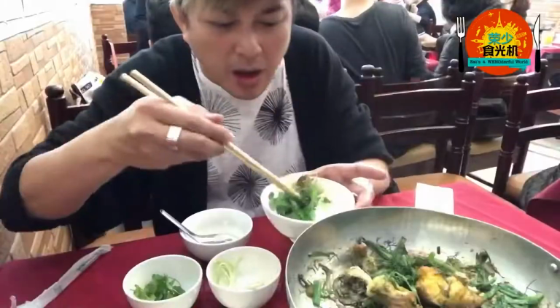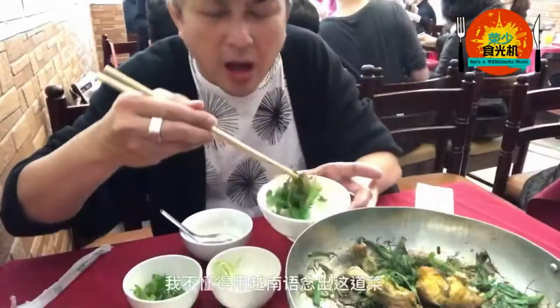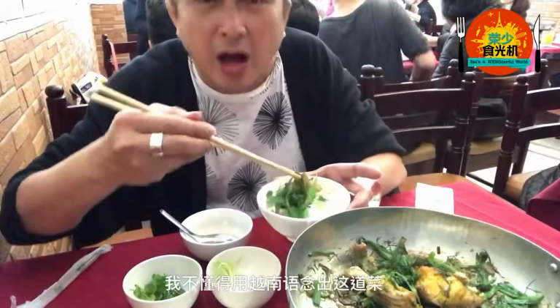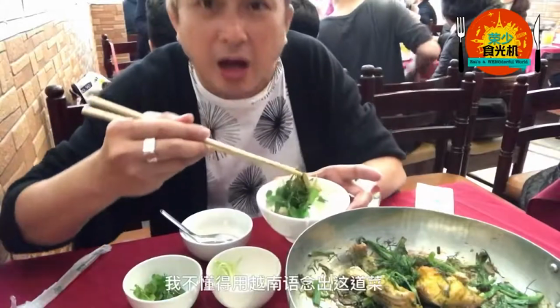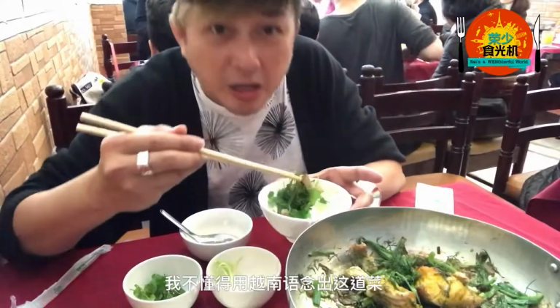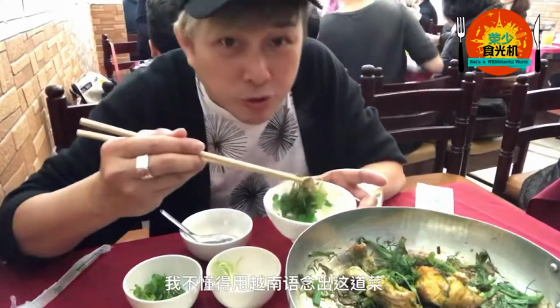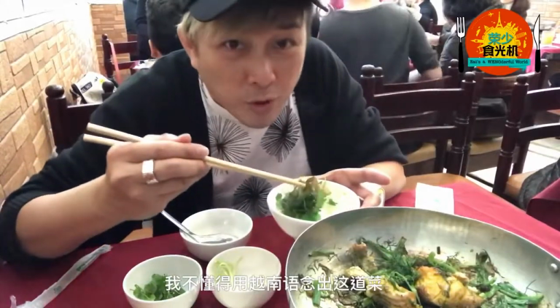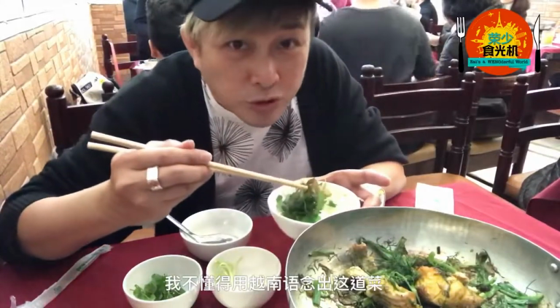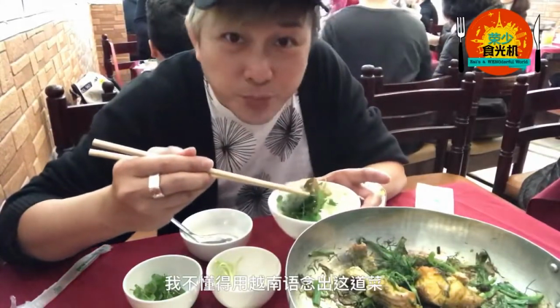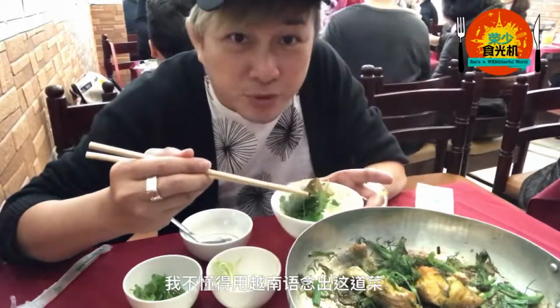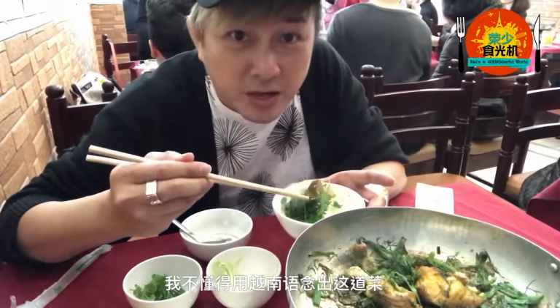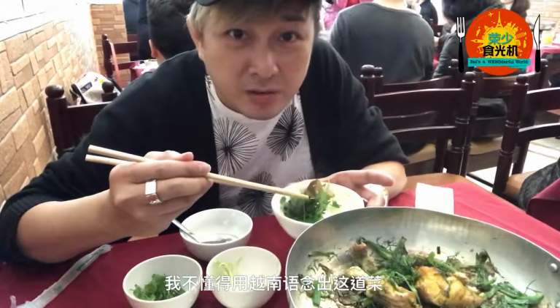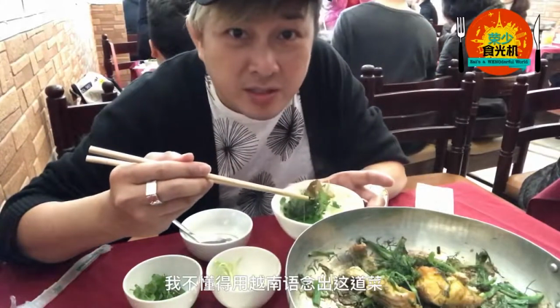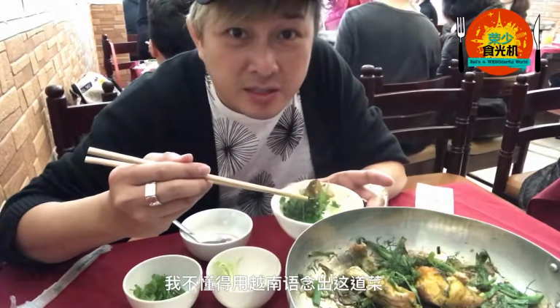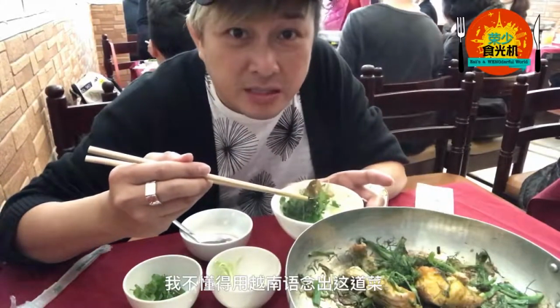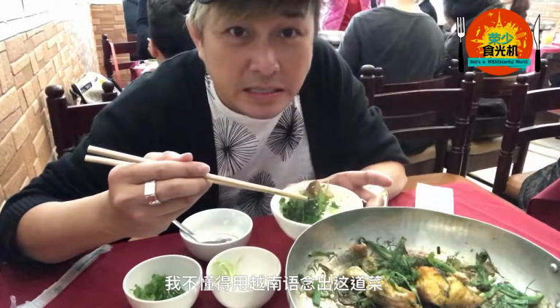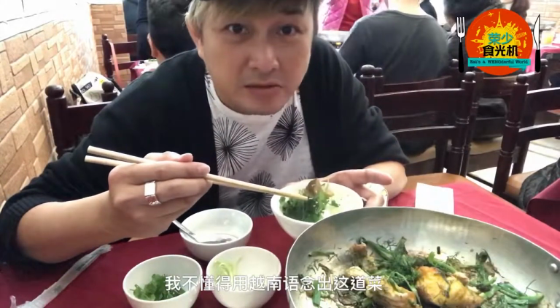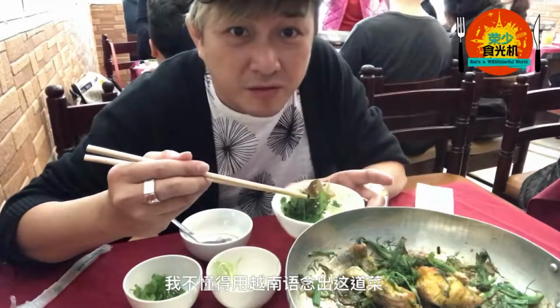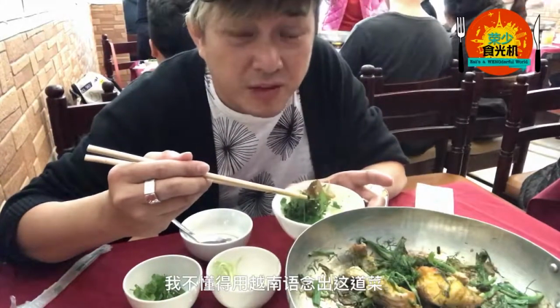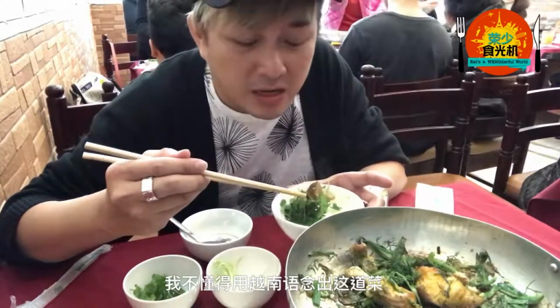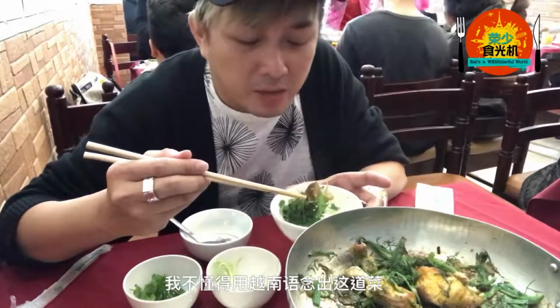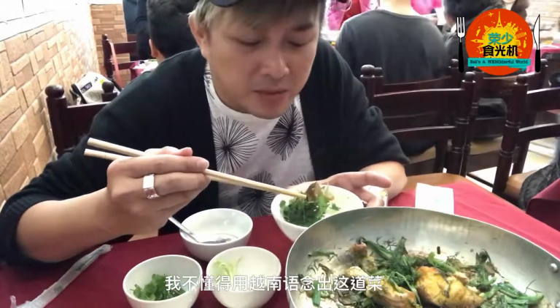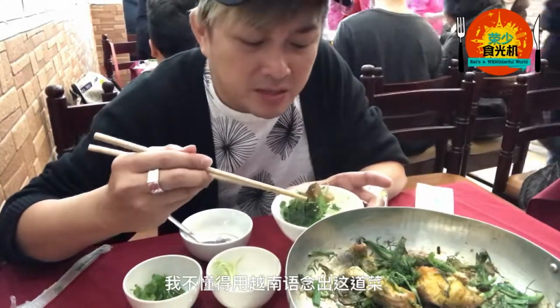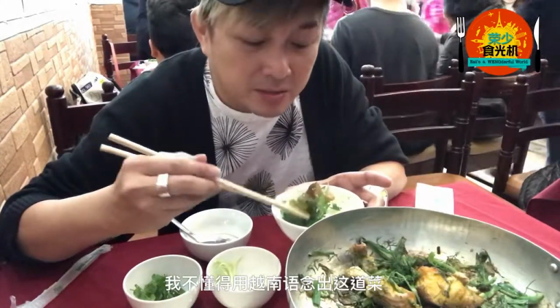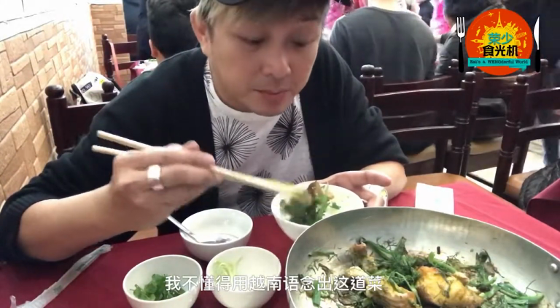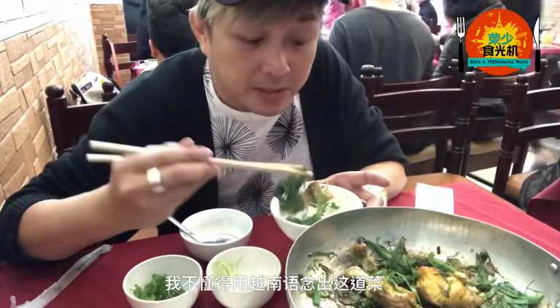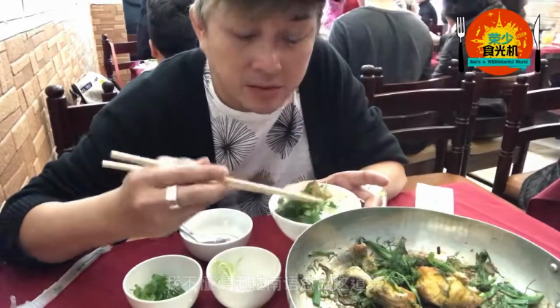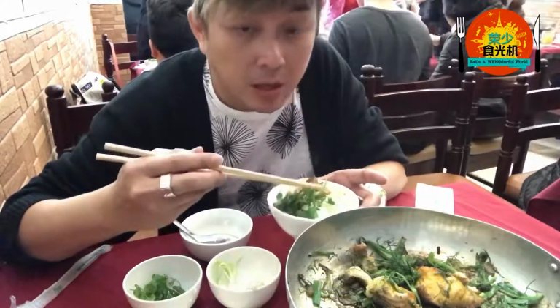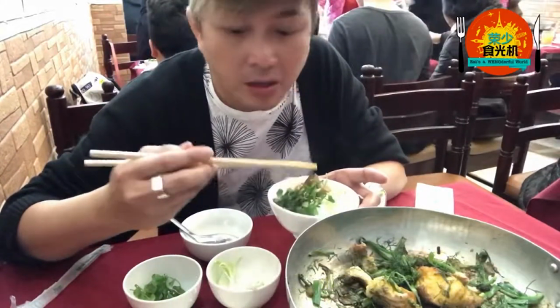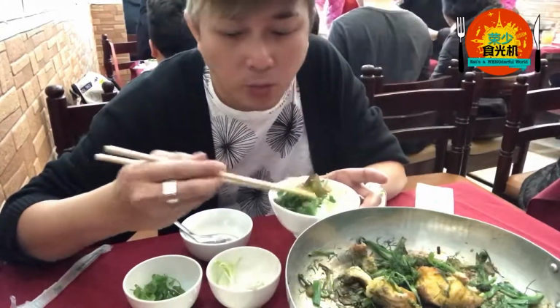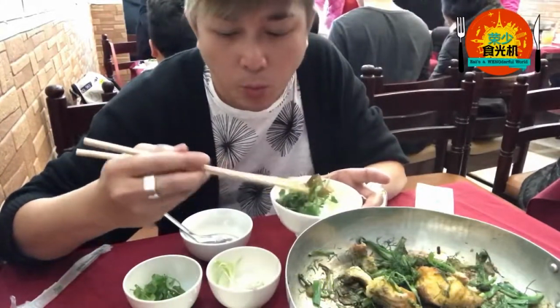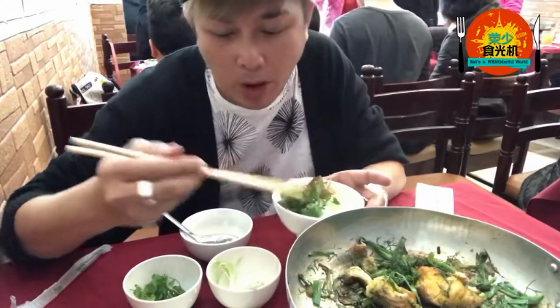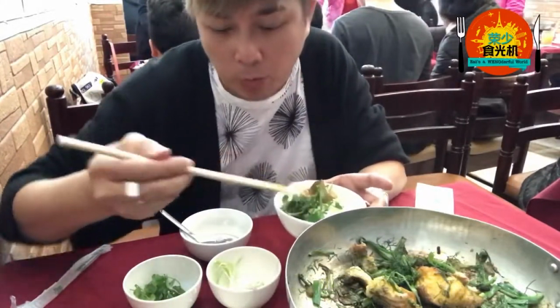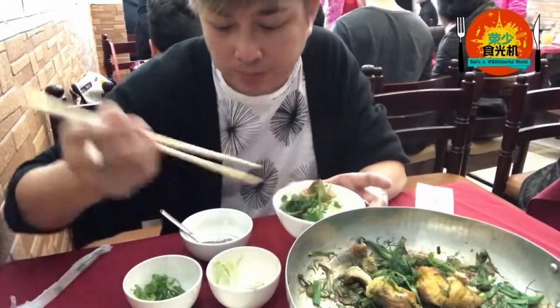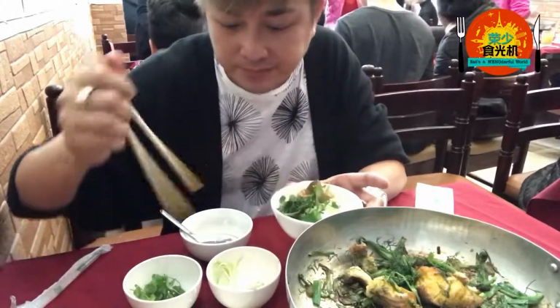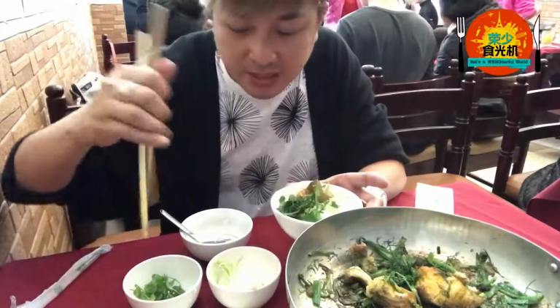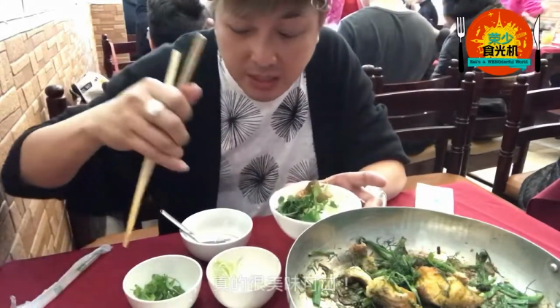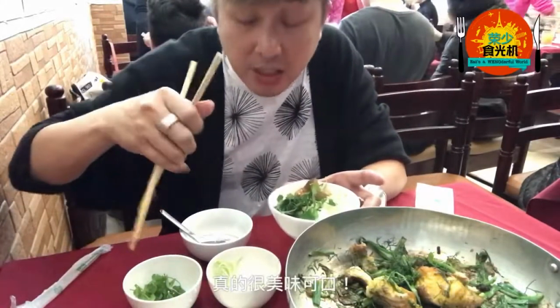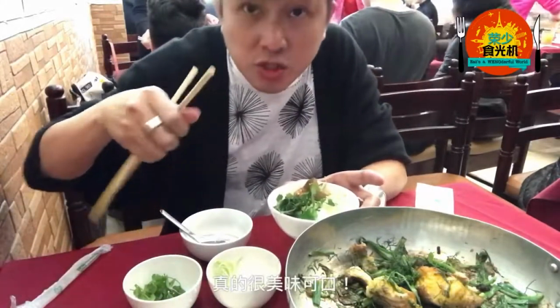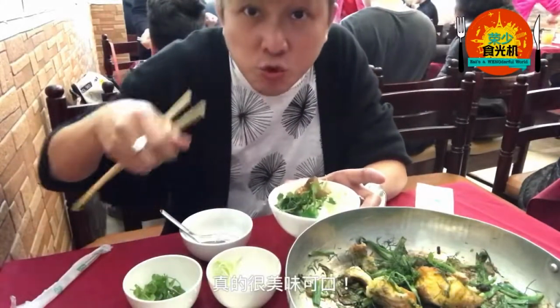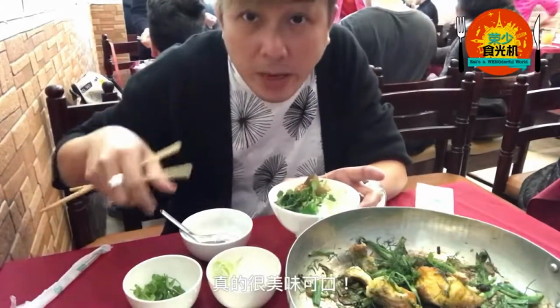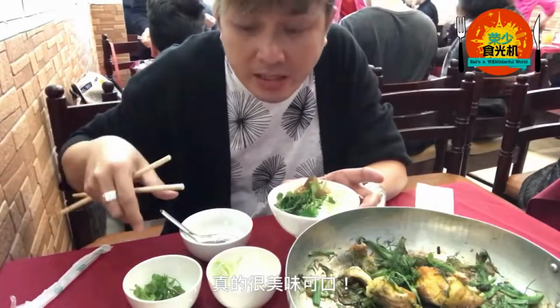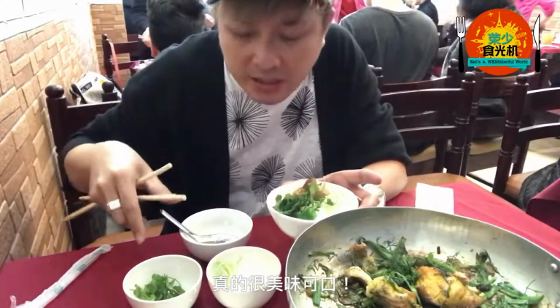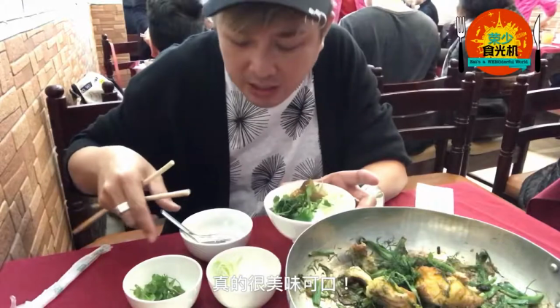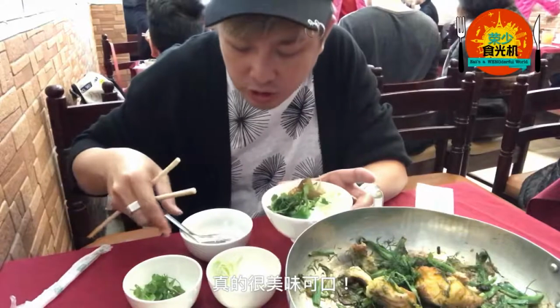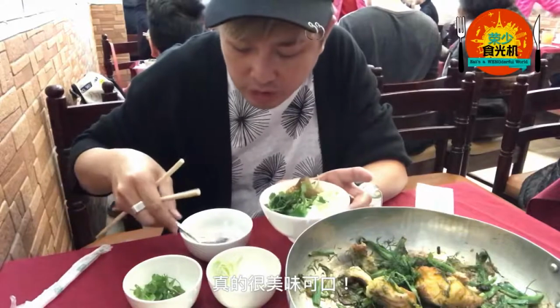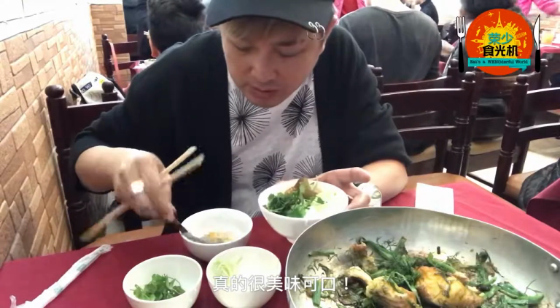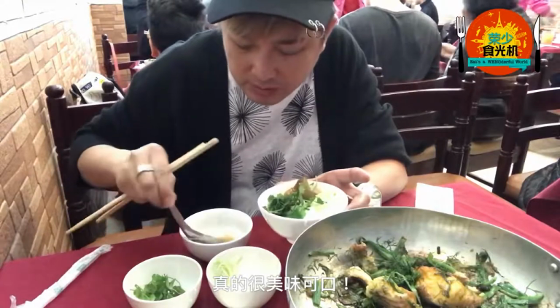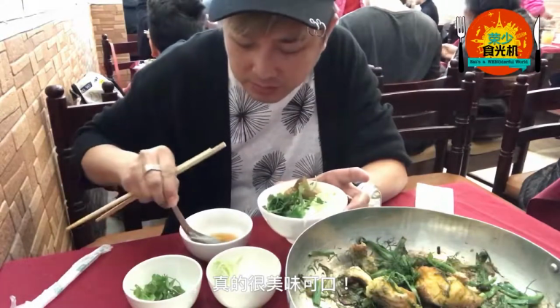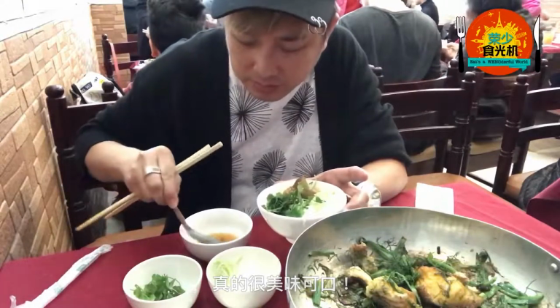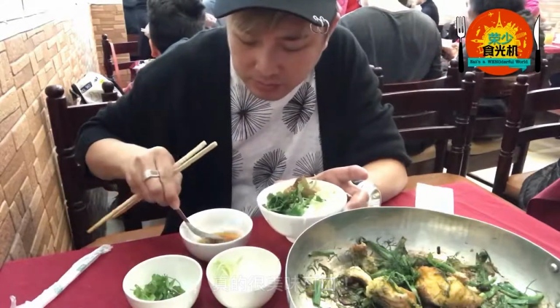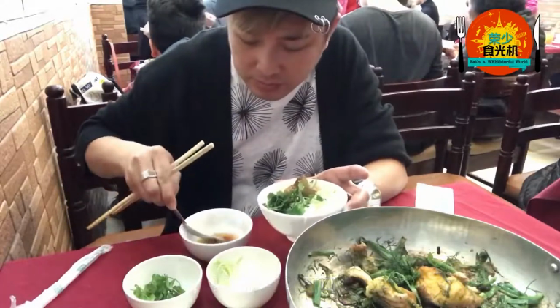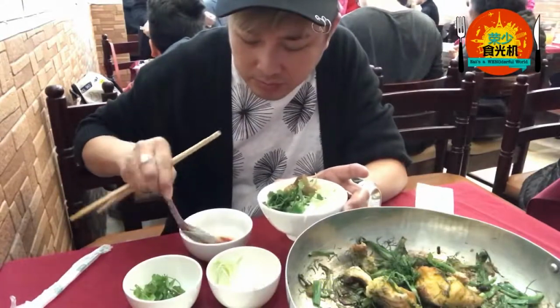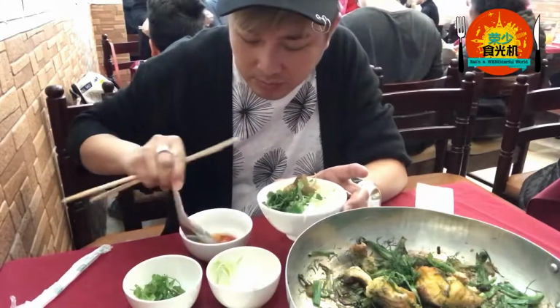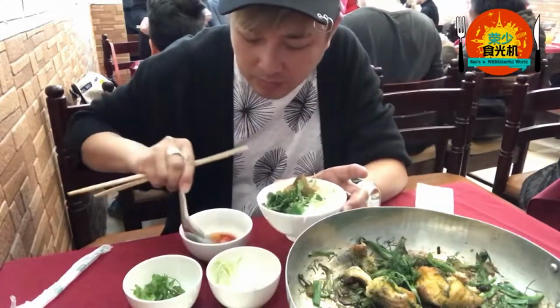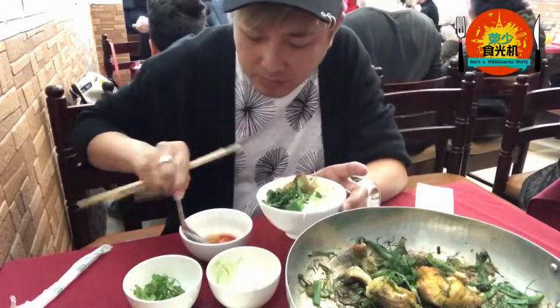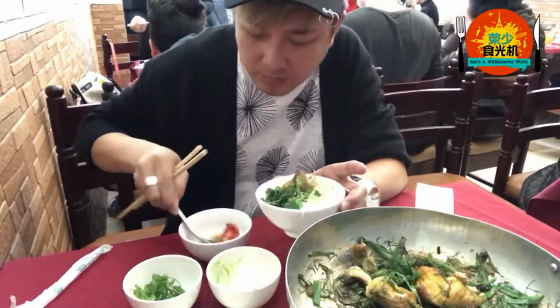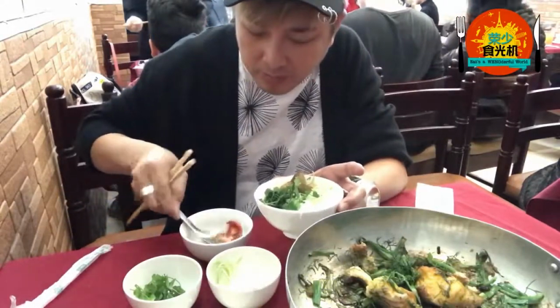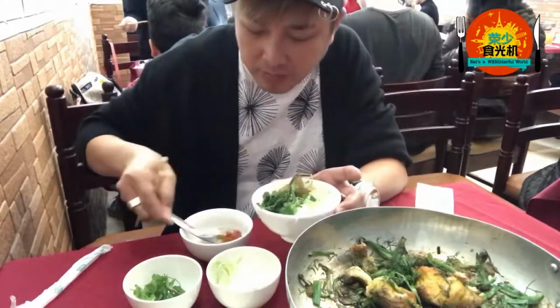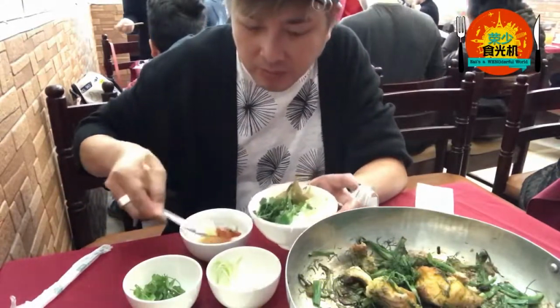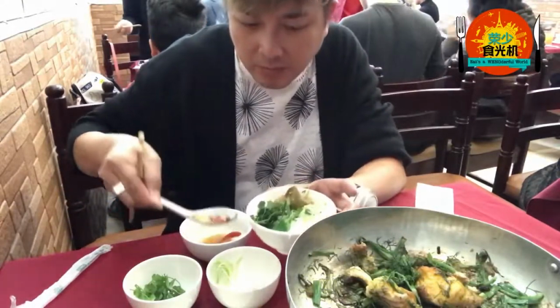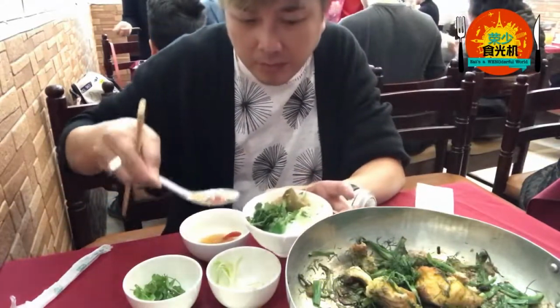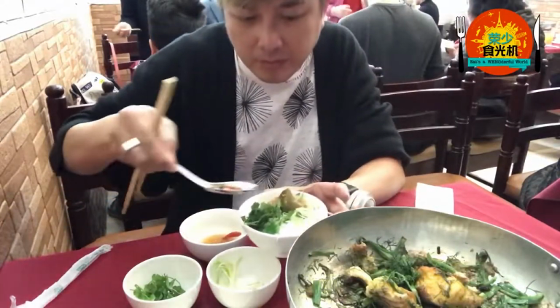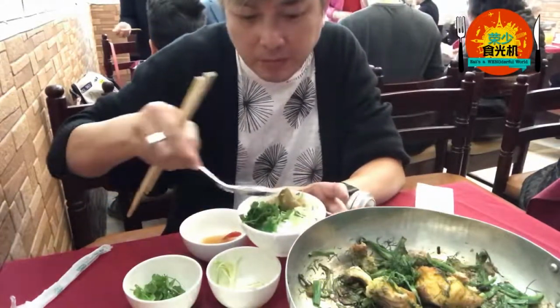I don't know how to pronounce this in Vietnamese, but wow — it's really delicious.